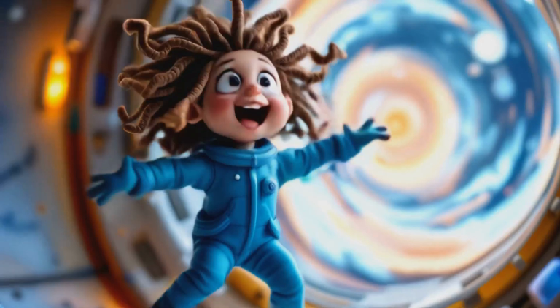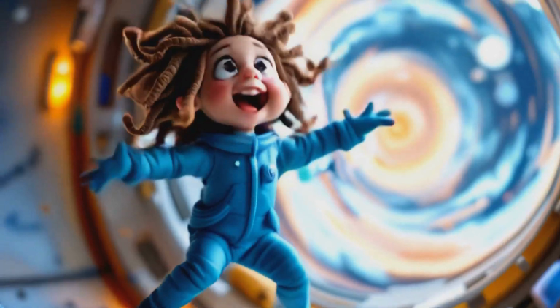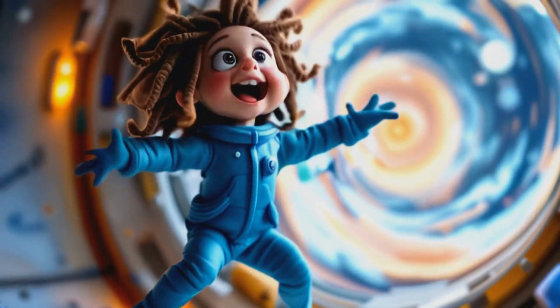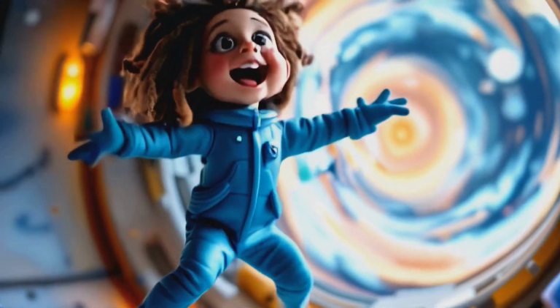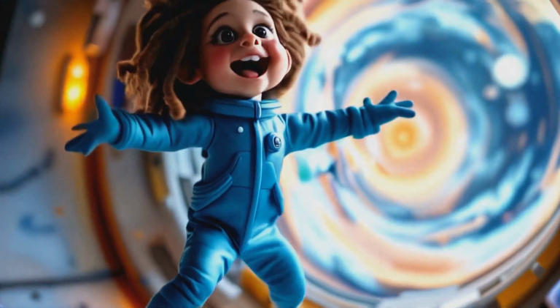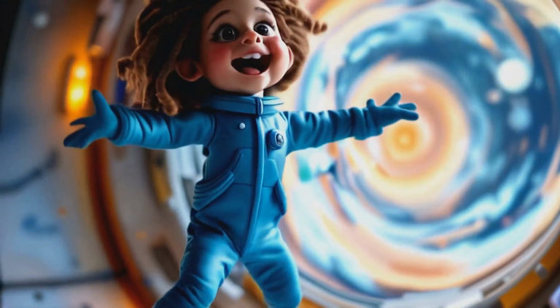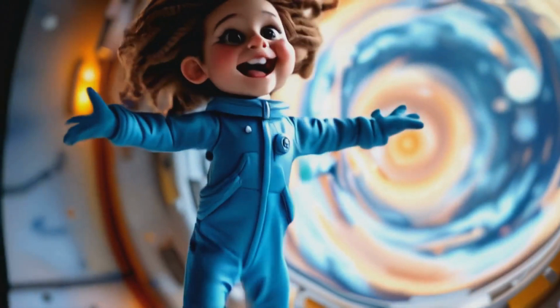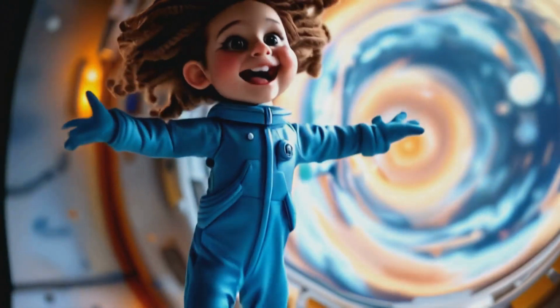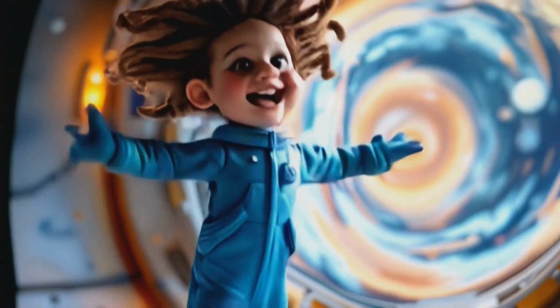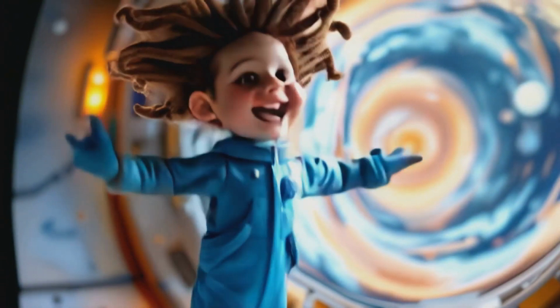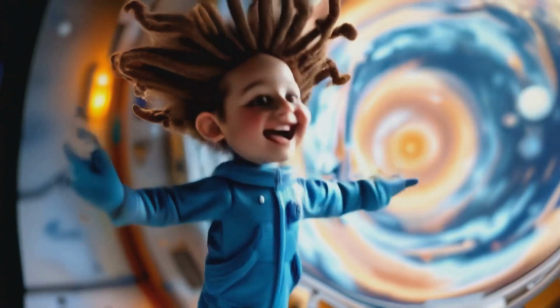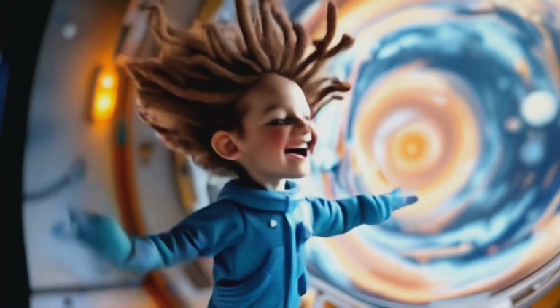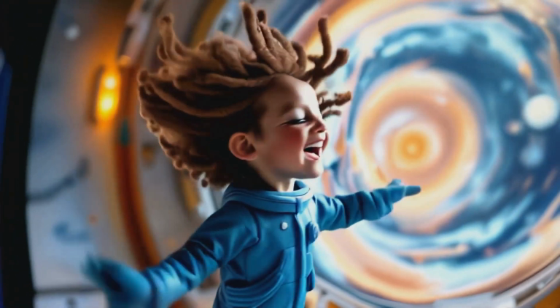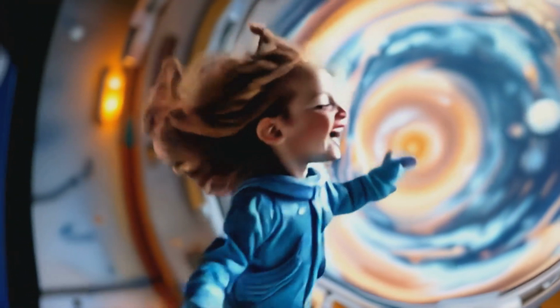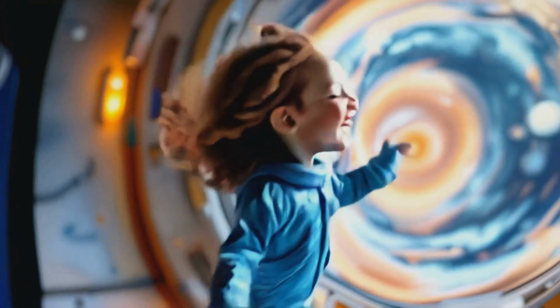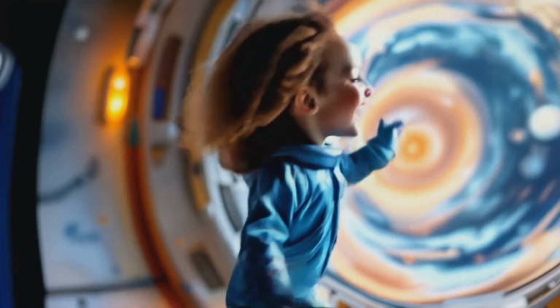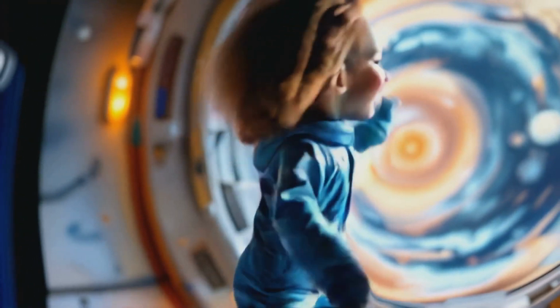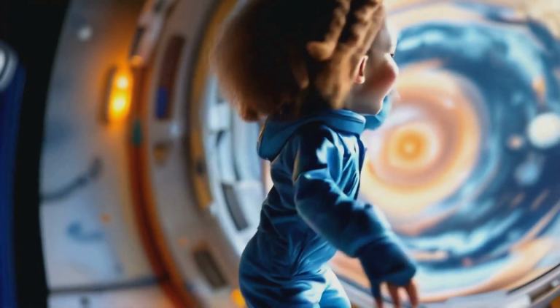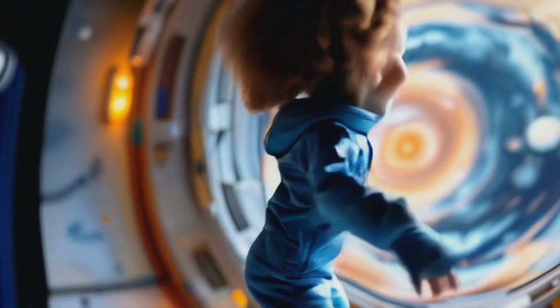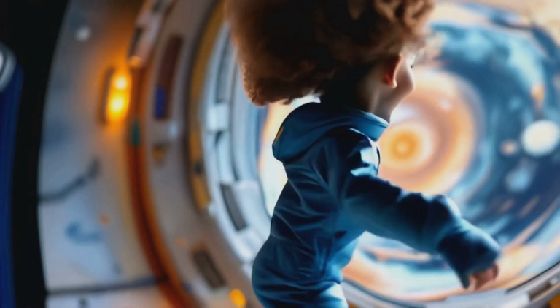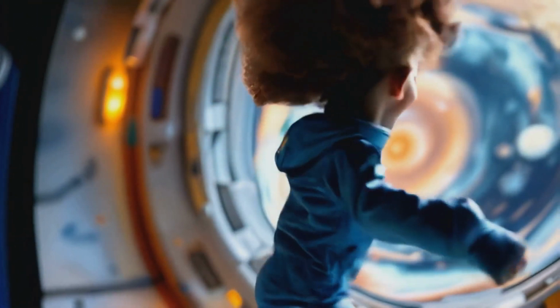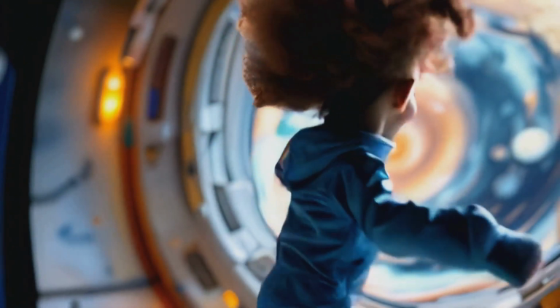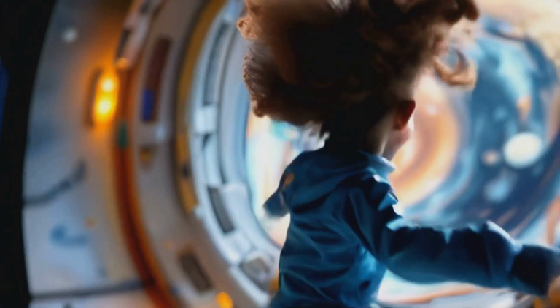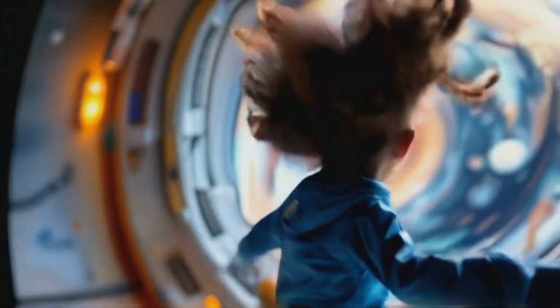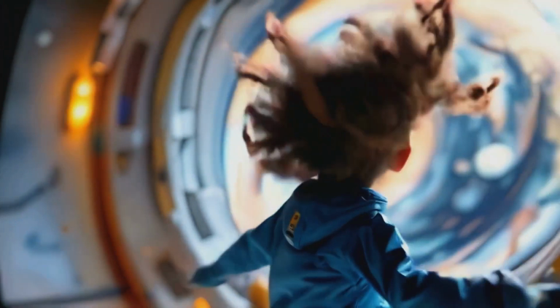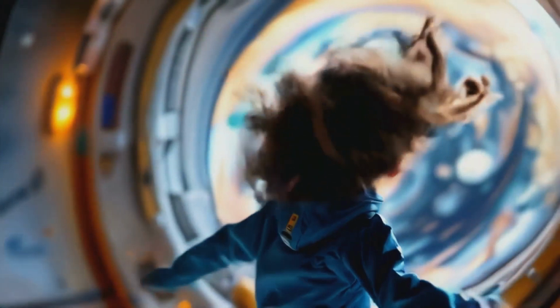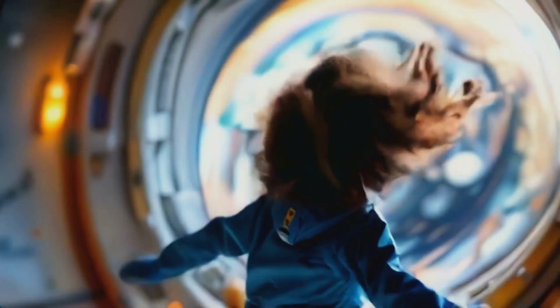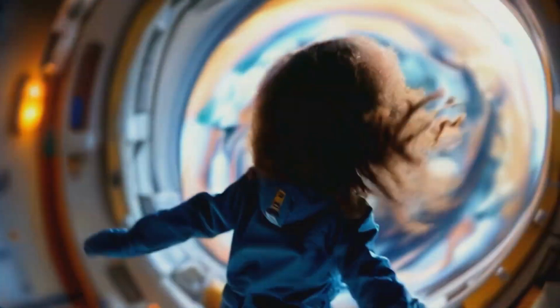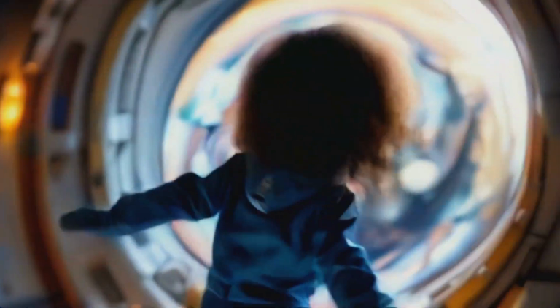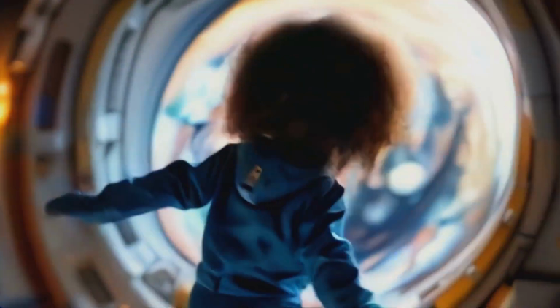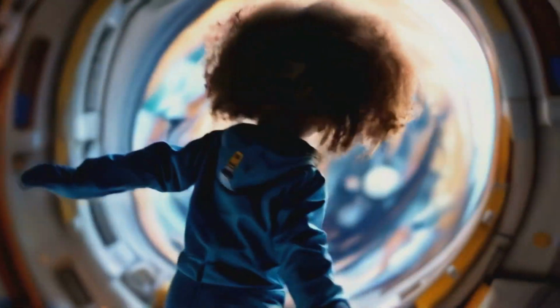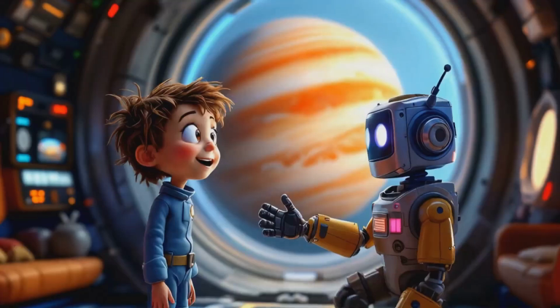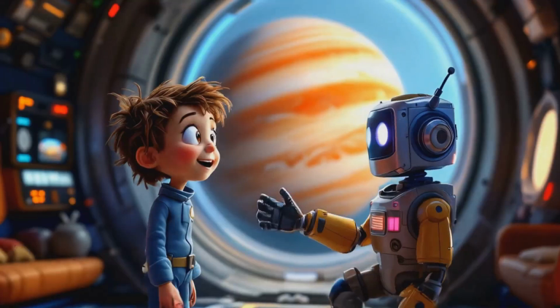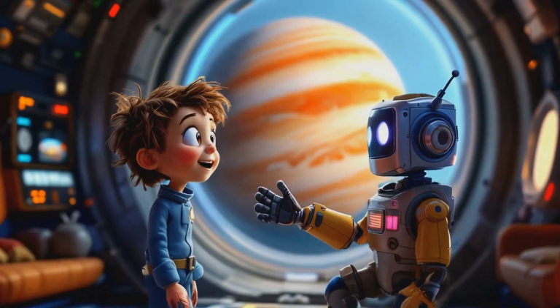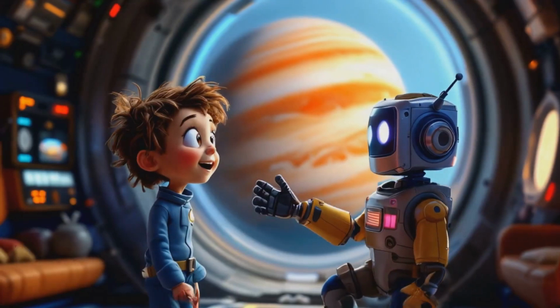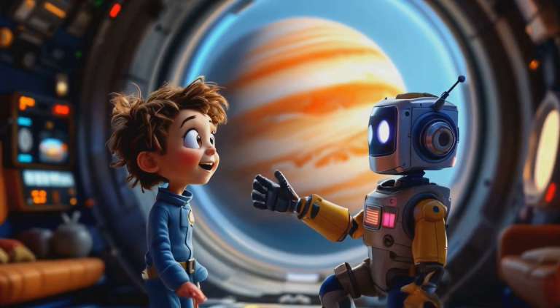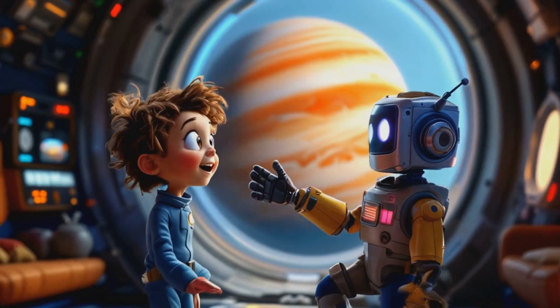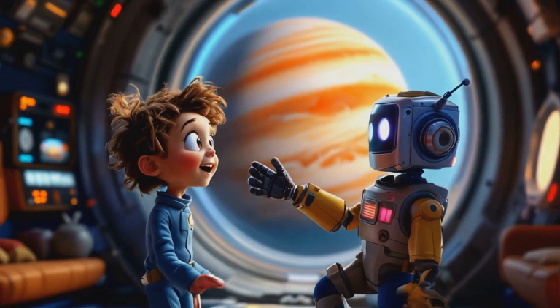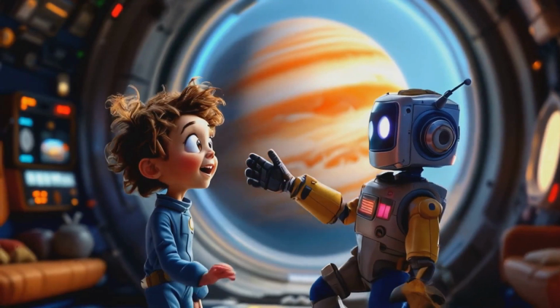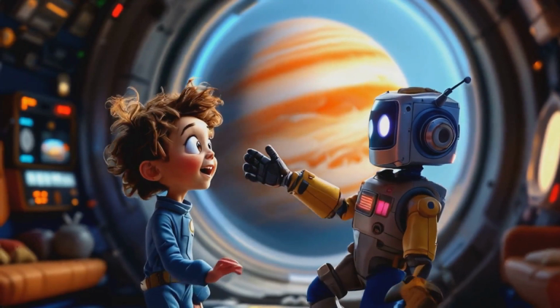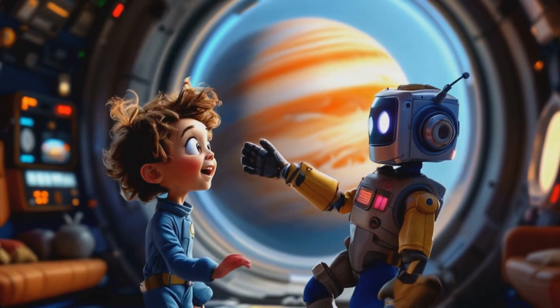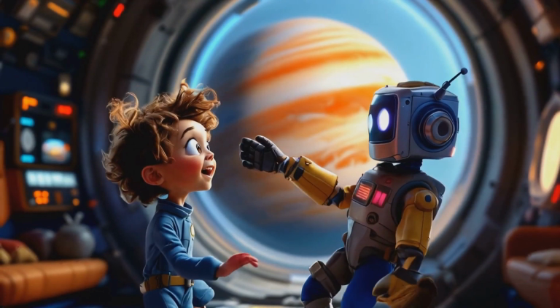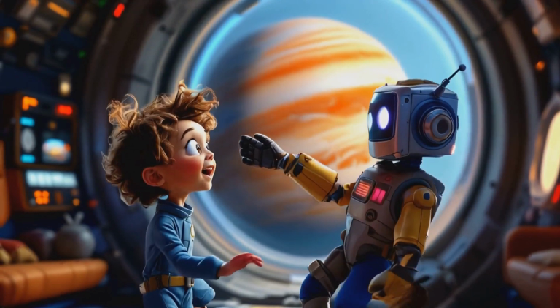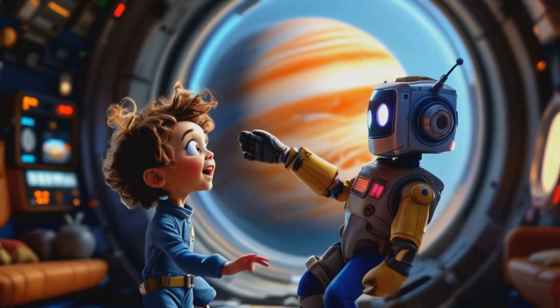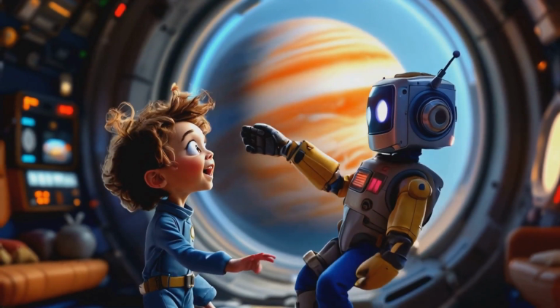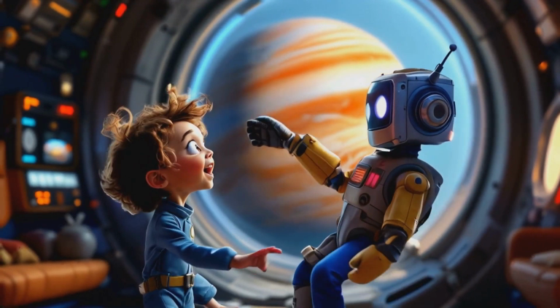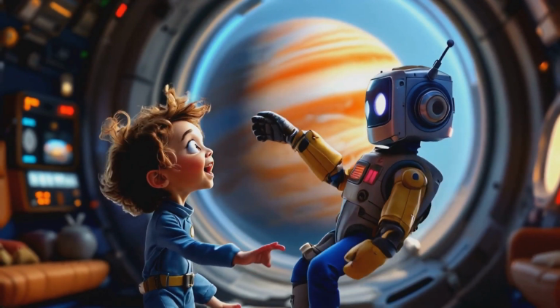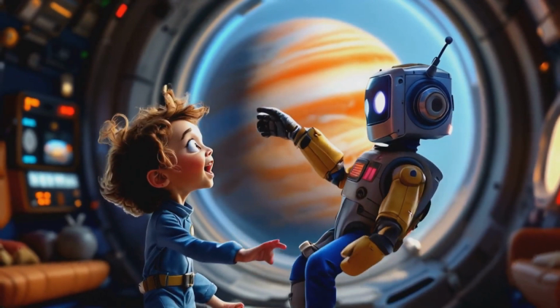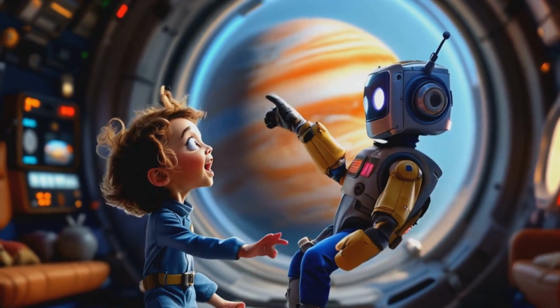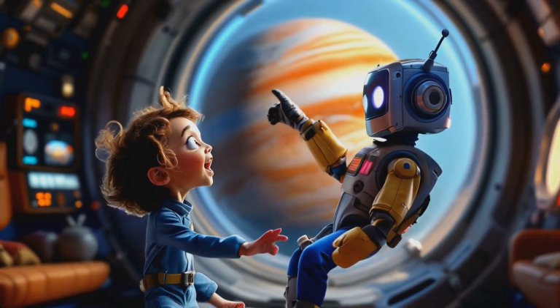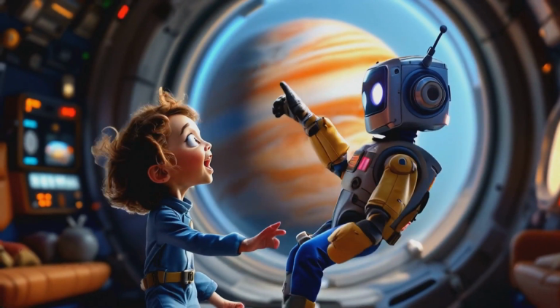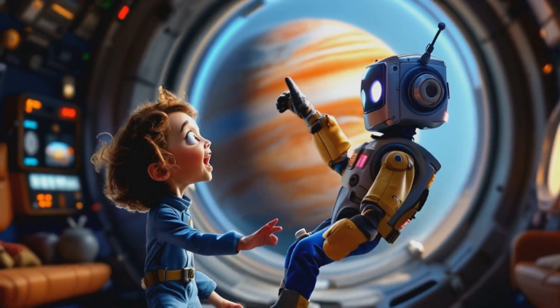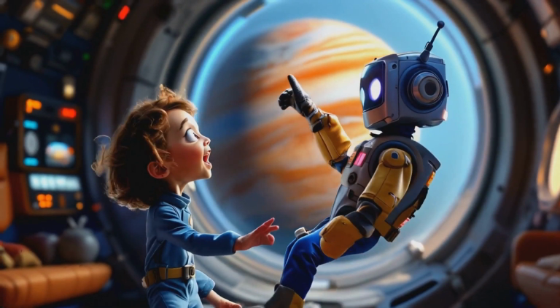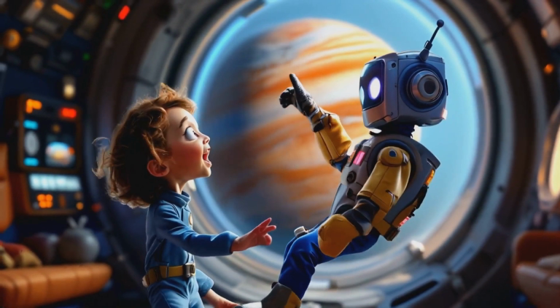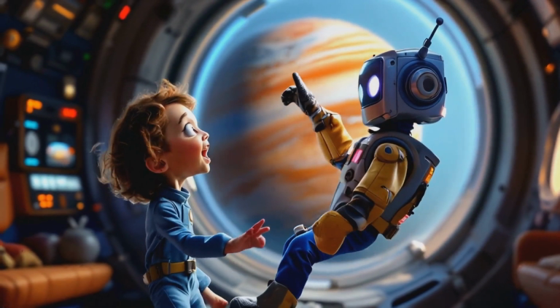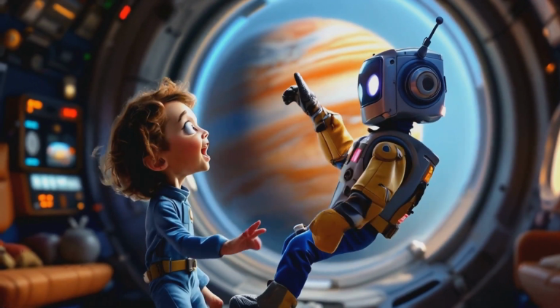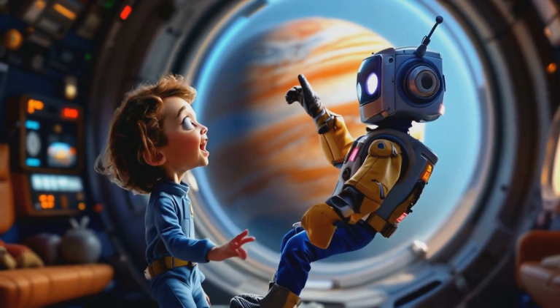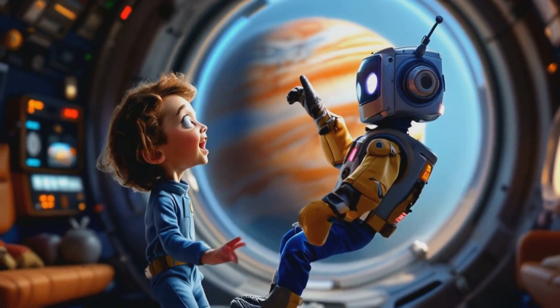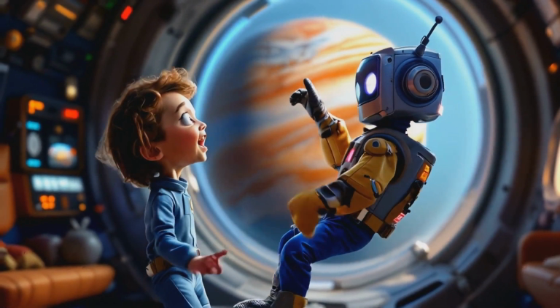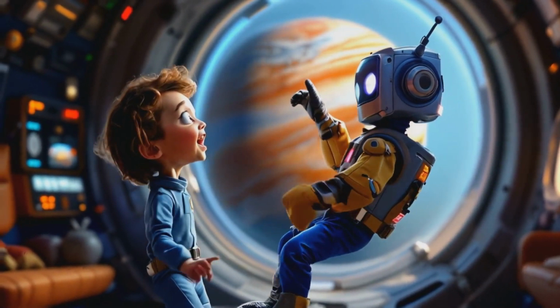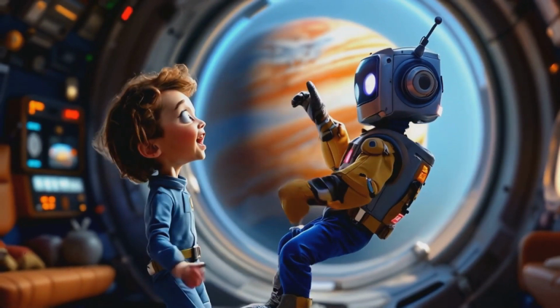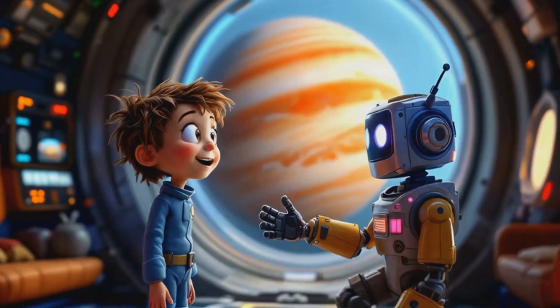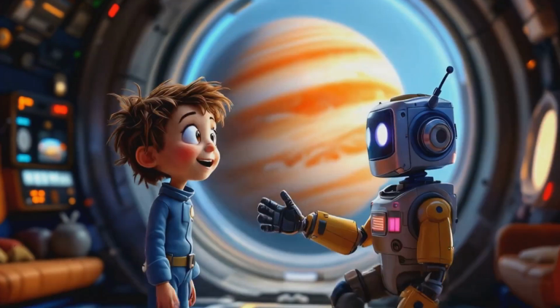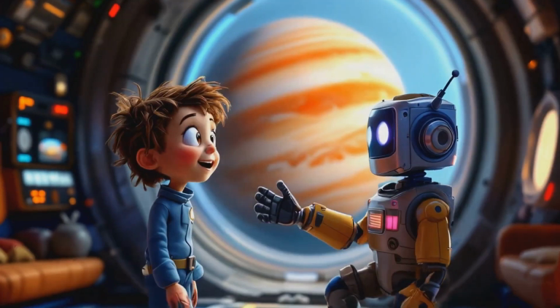Wow, and look at those swirly patterns. Are those storms? Affirmative. Jupiter is known for its massive storm systems.